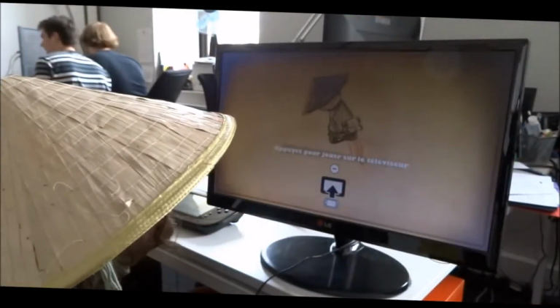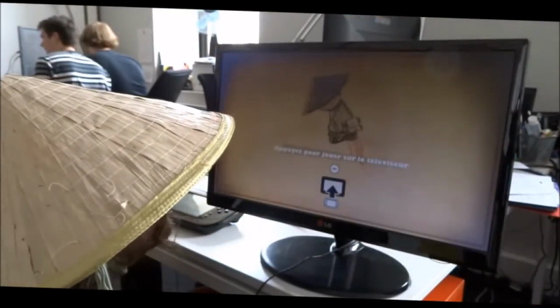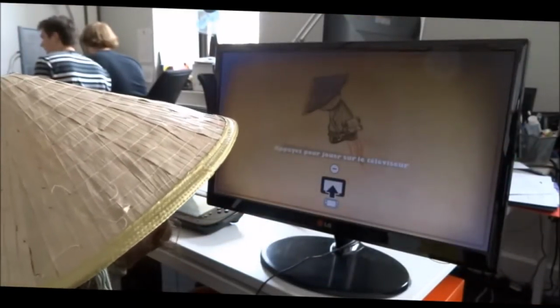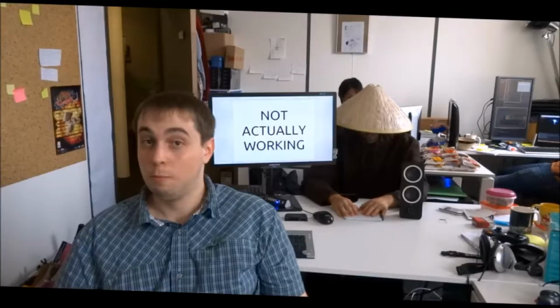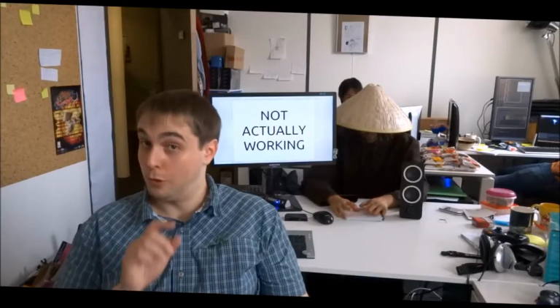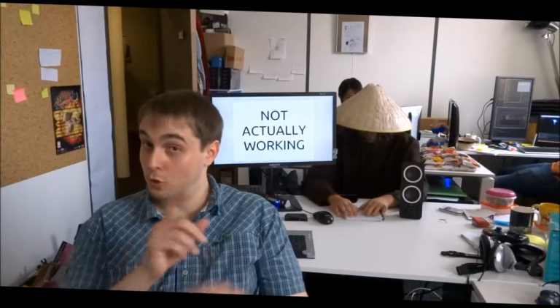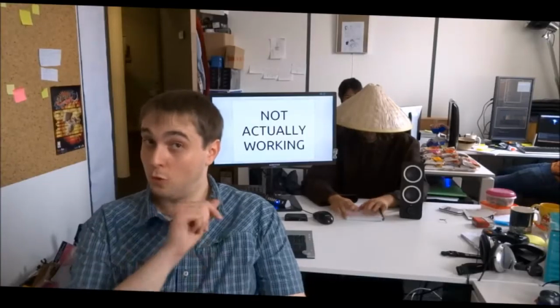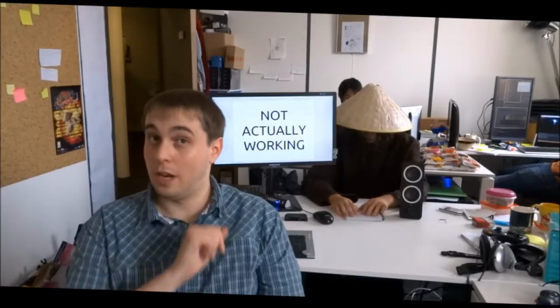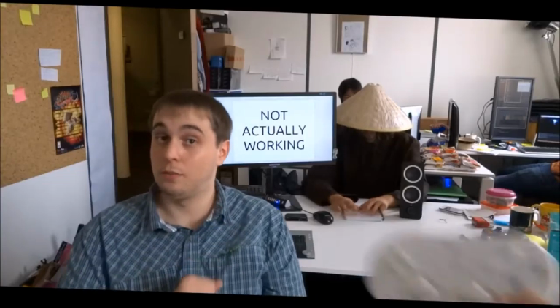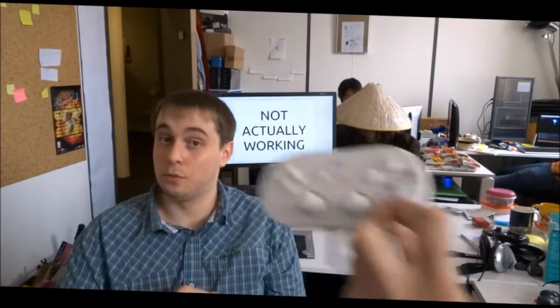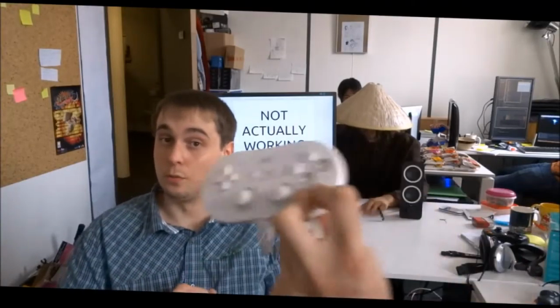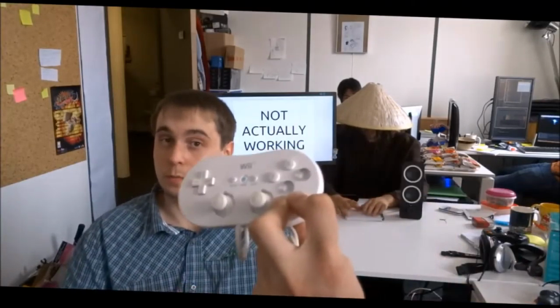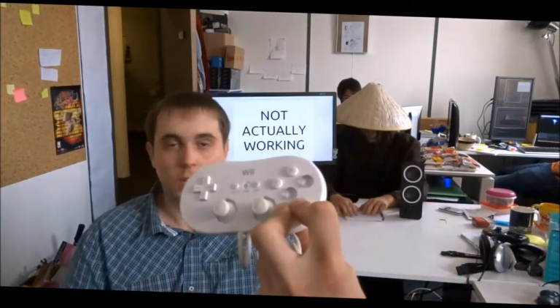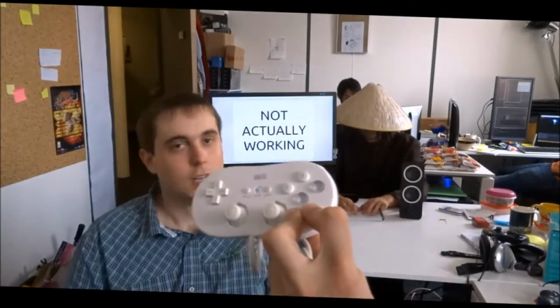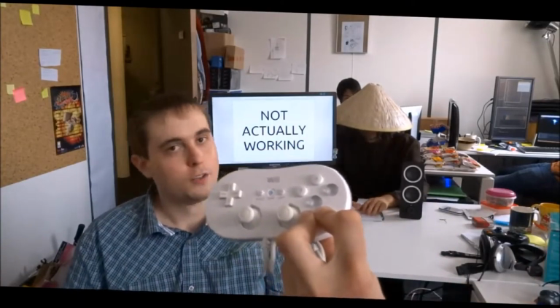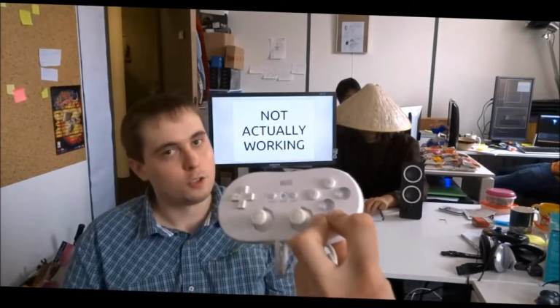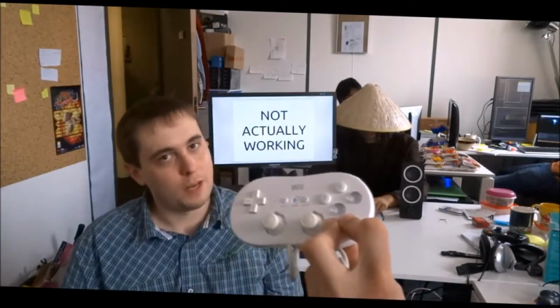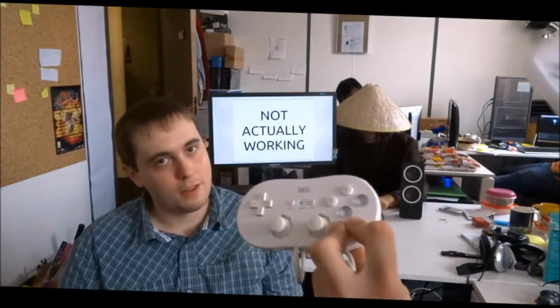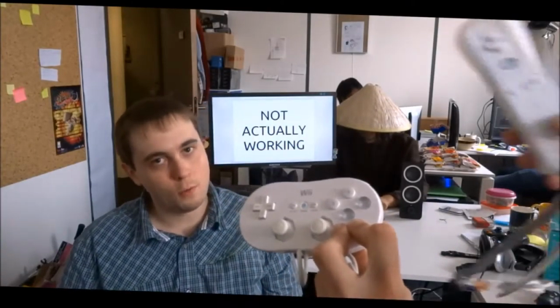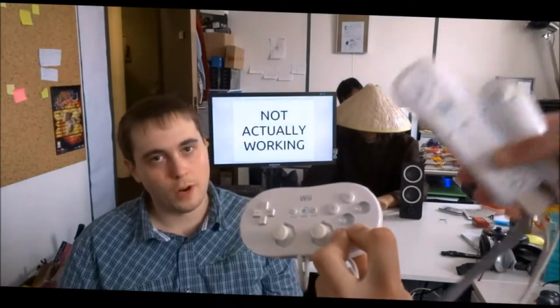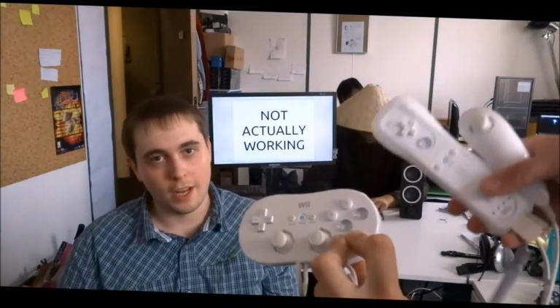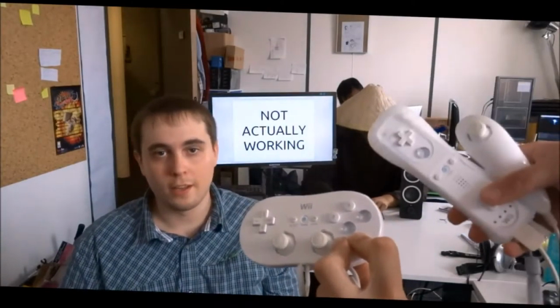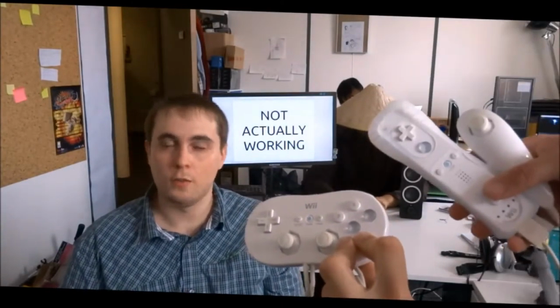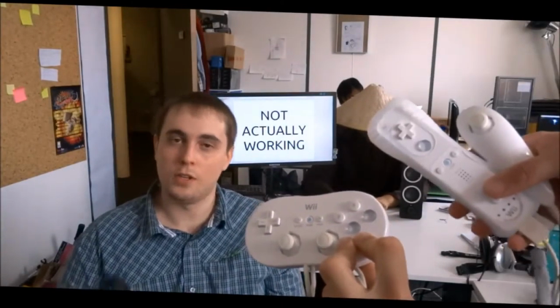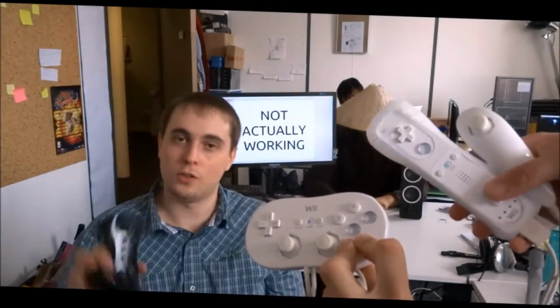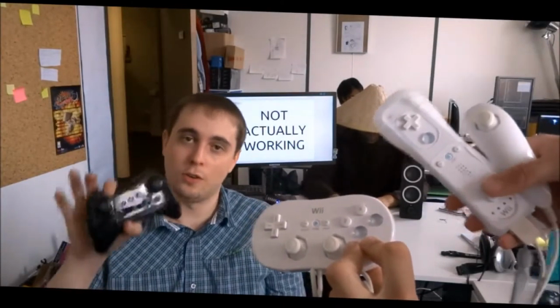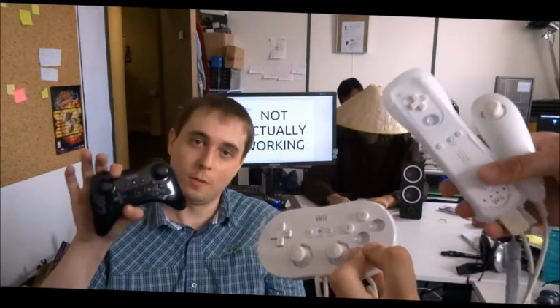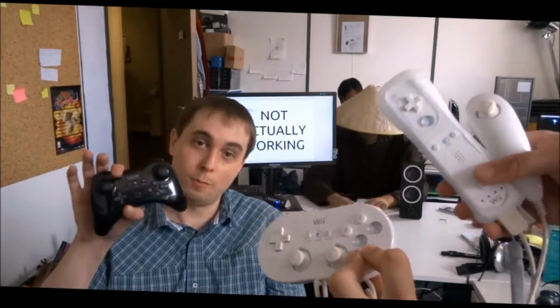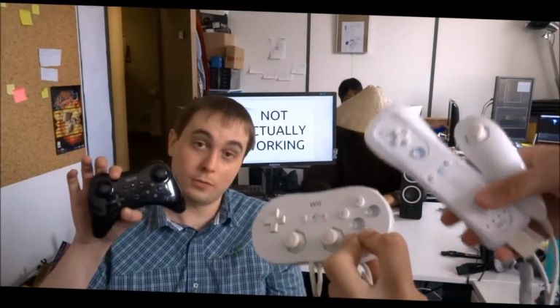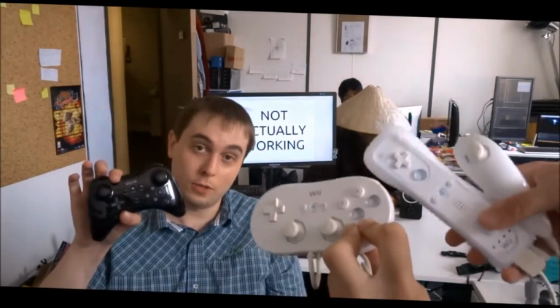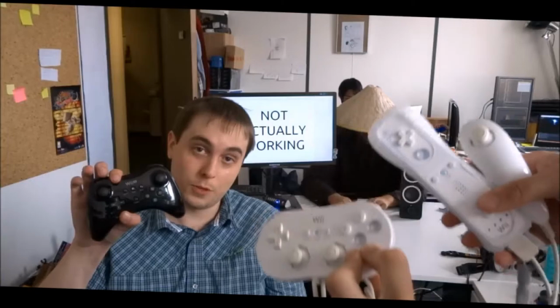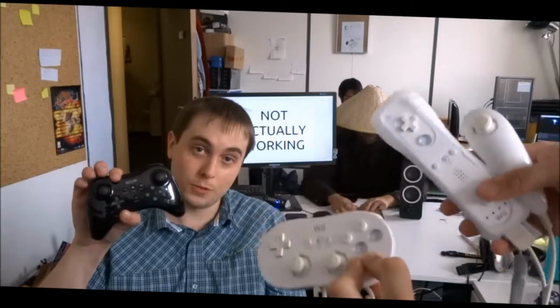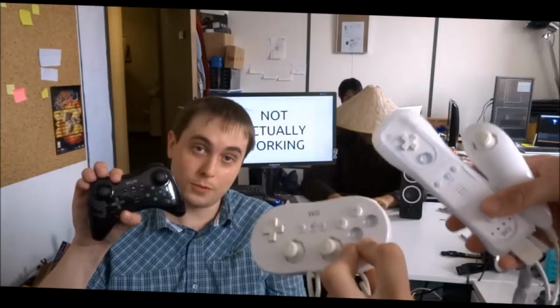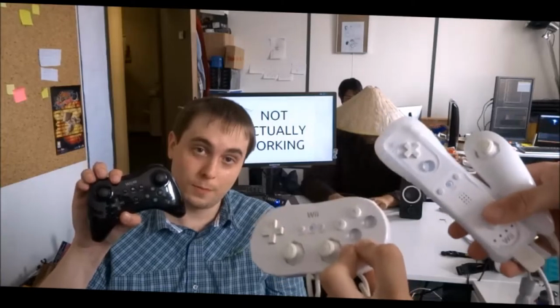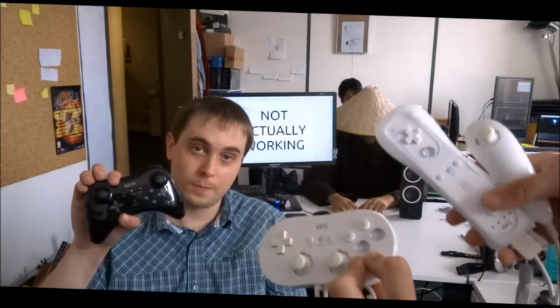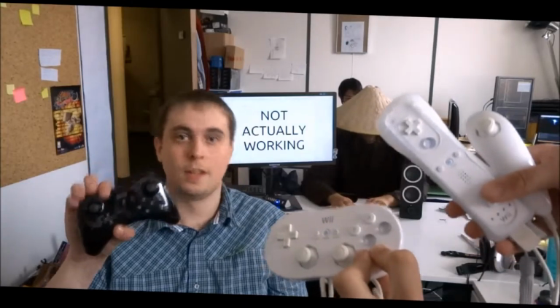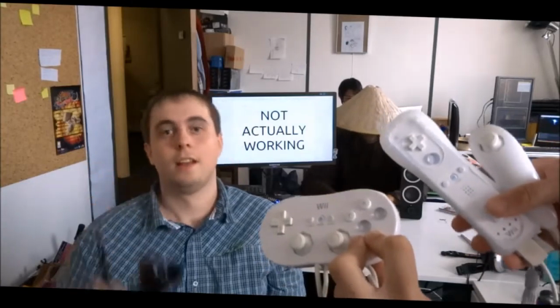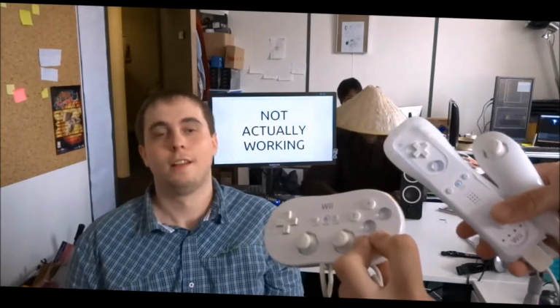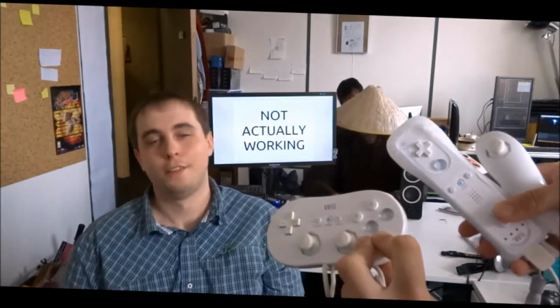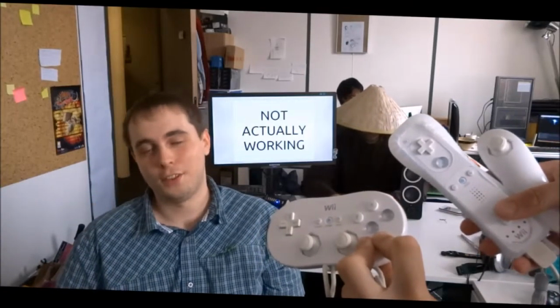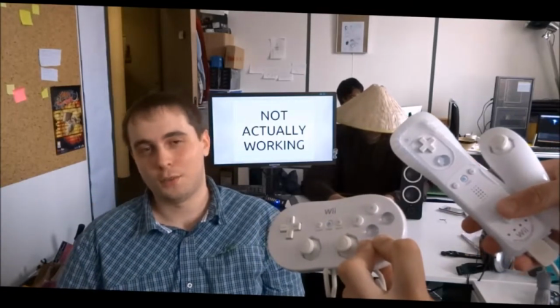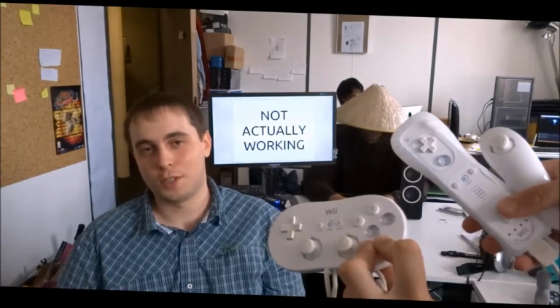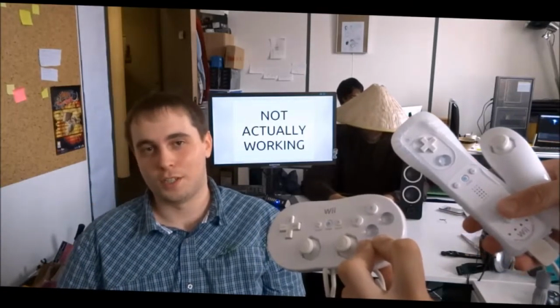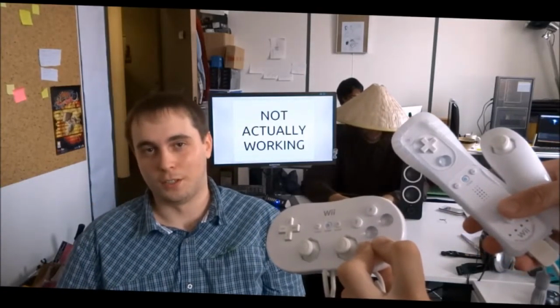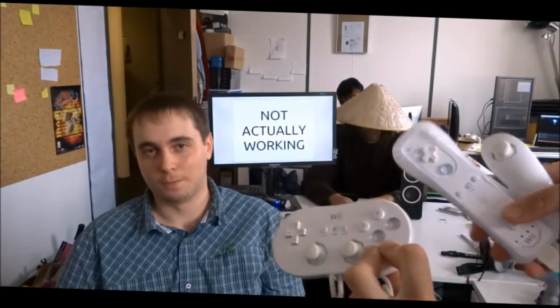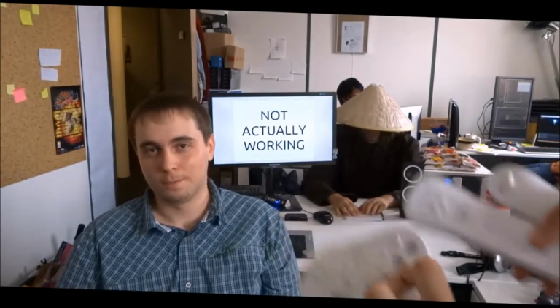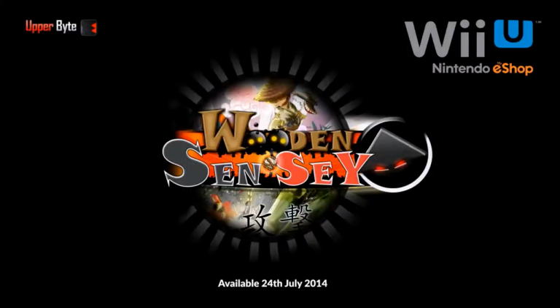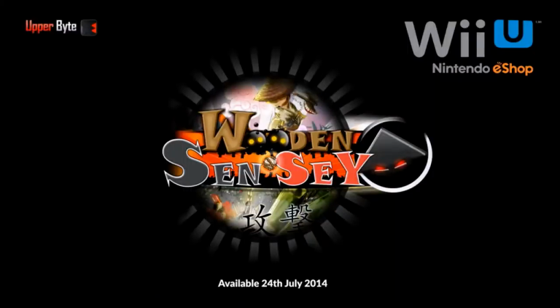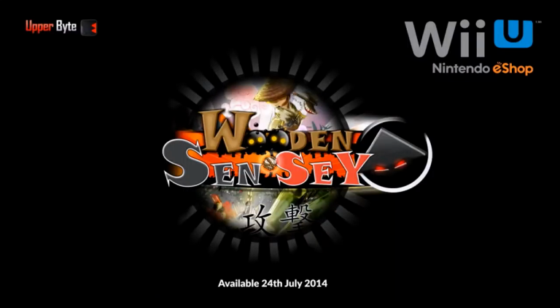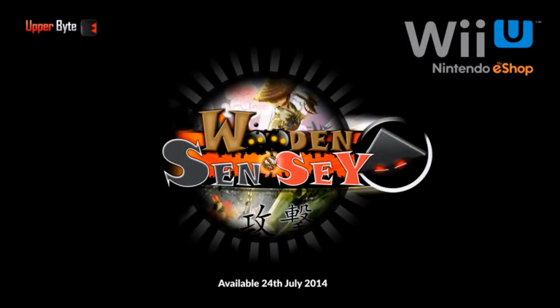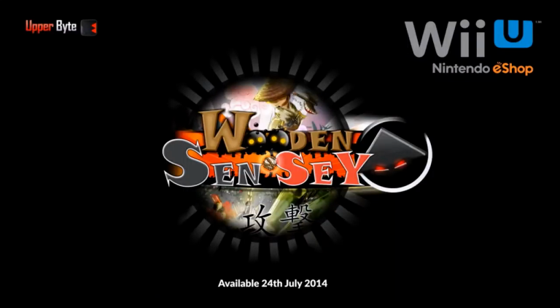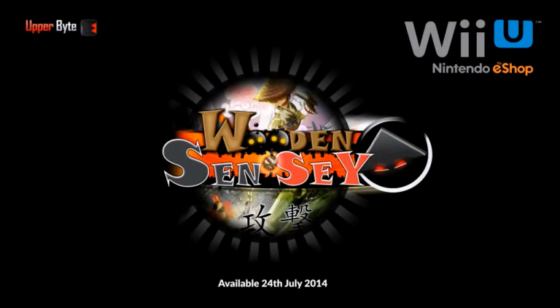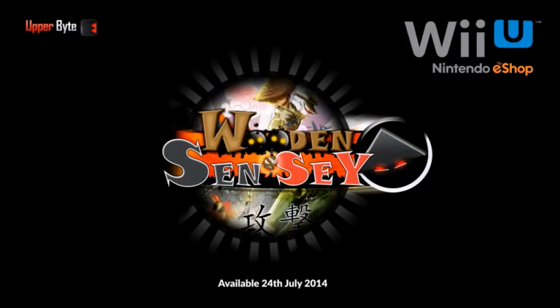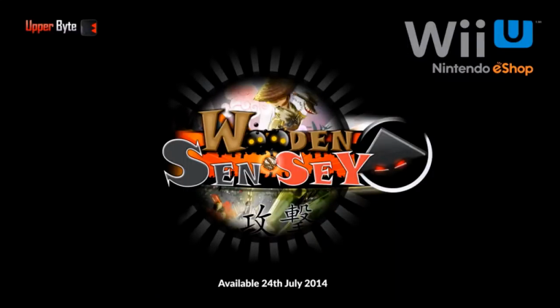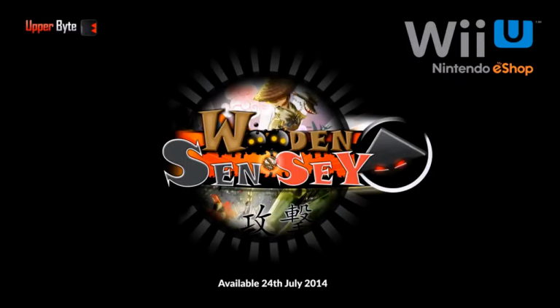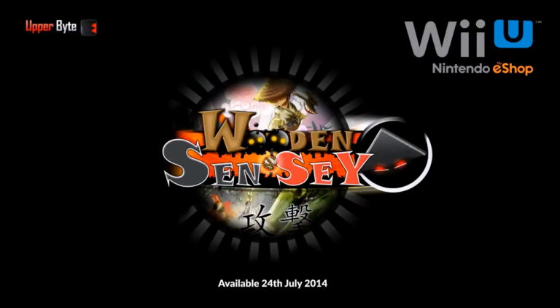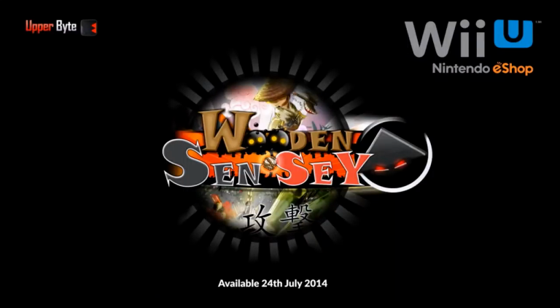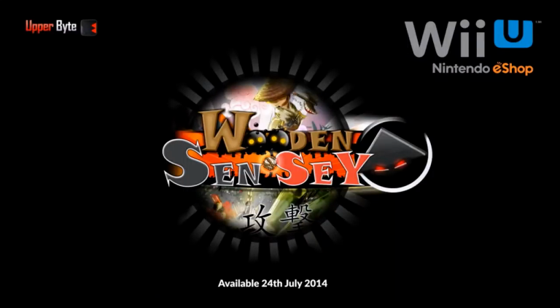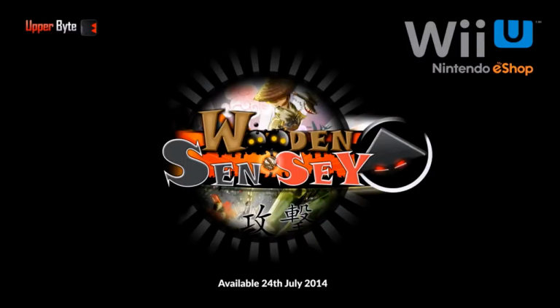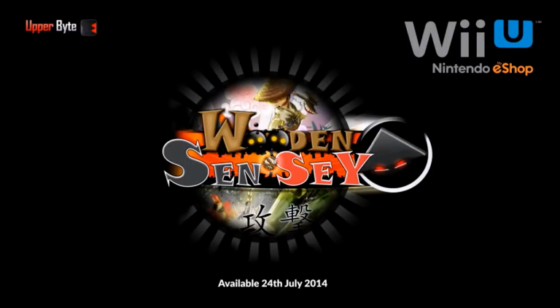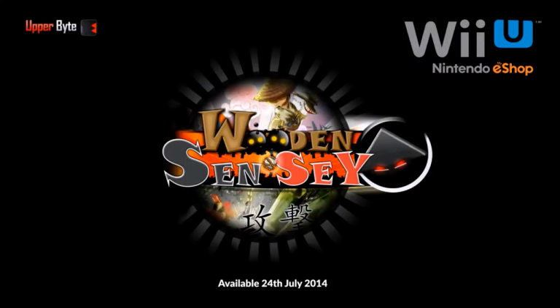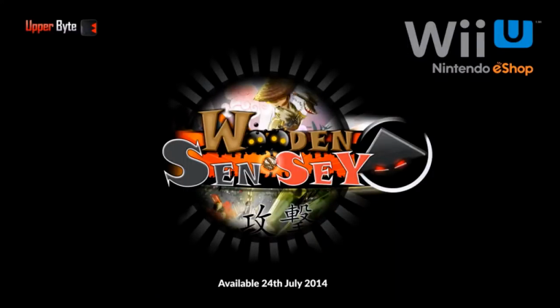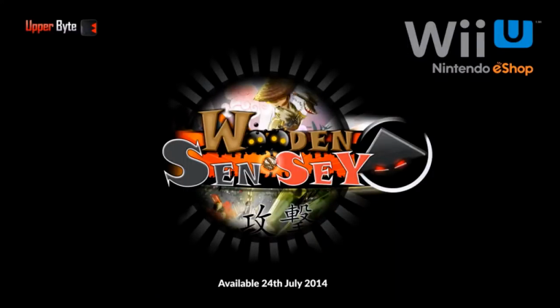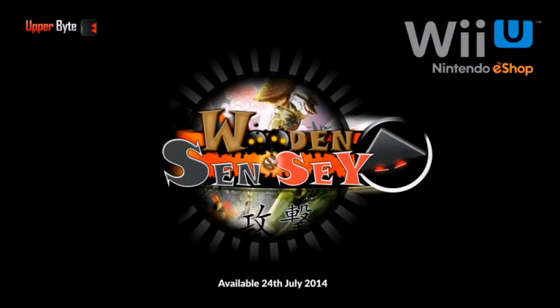But you don't have to — just play the way you enjoy platformers. Thanks for watching. Wooden Sensei!